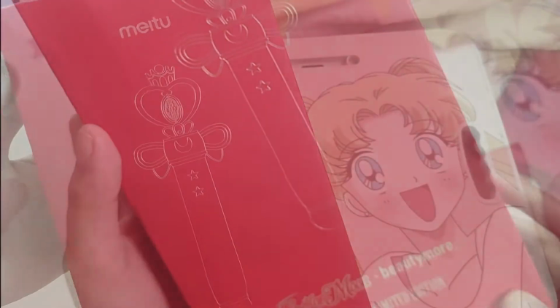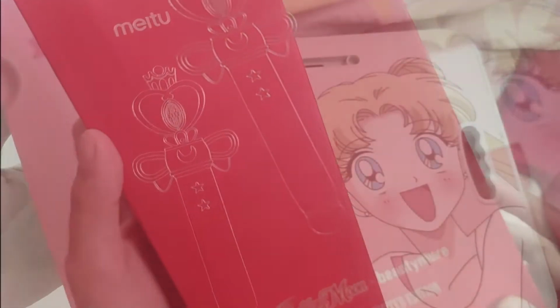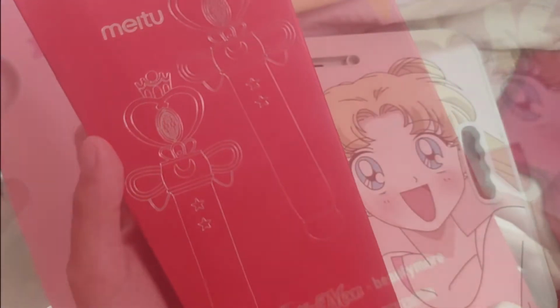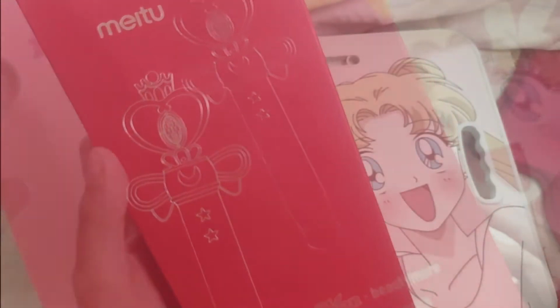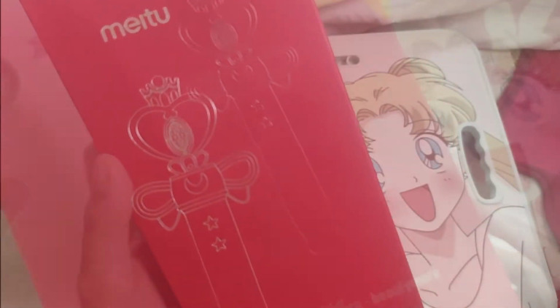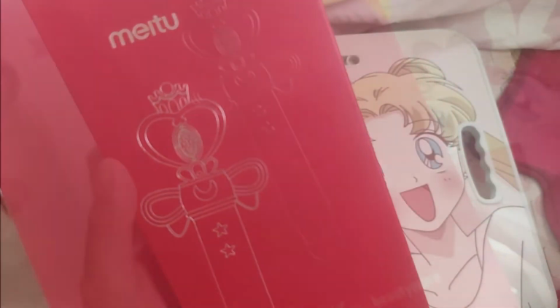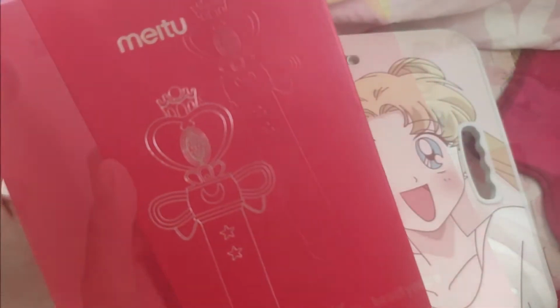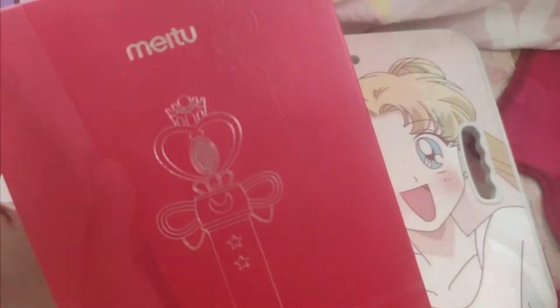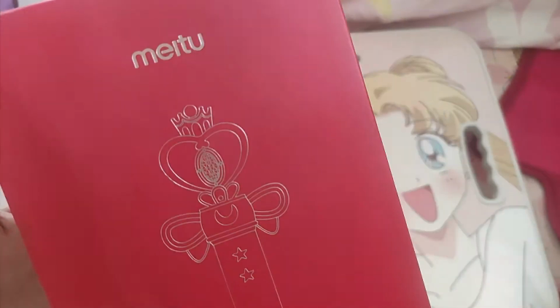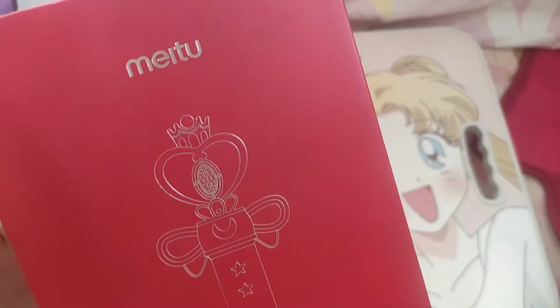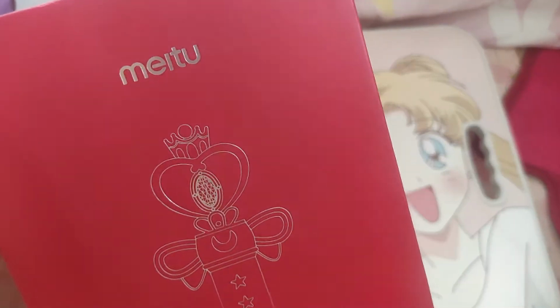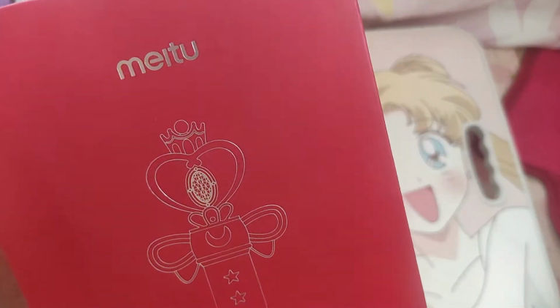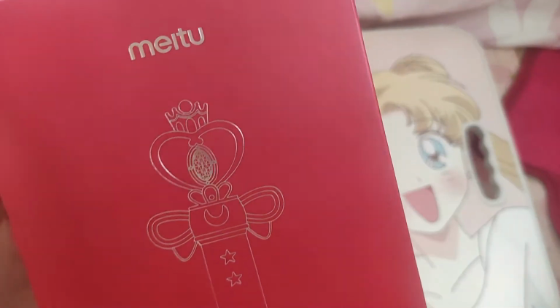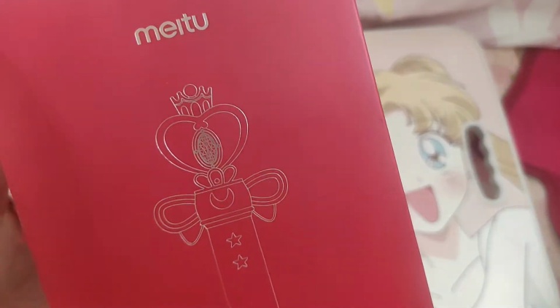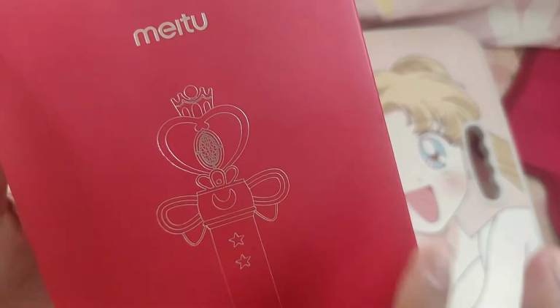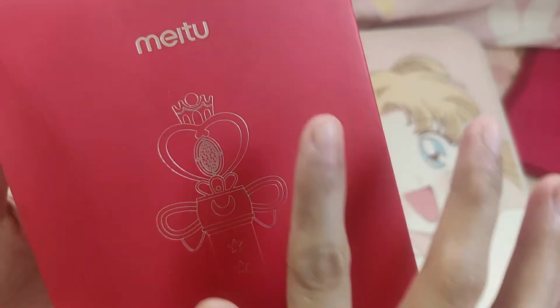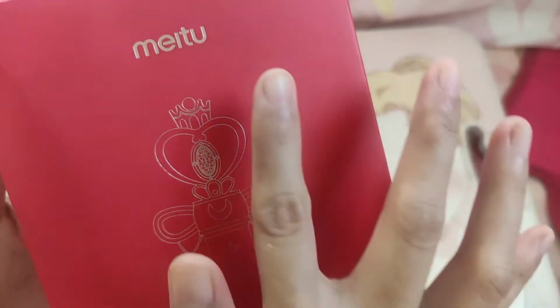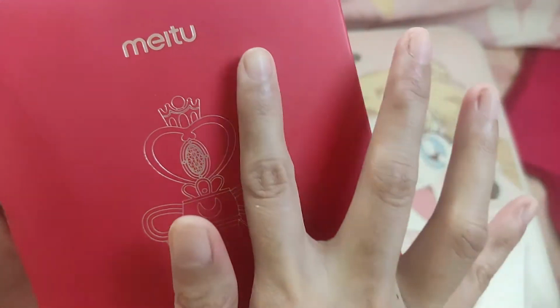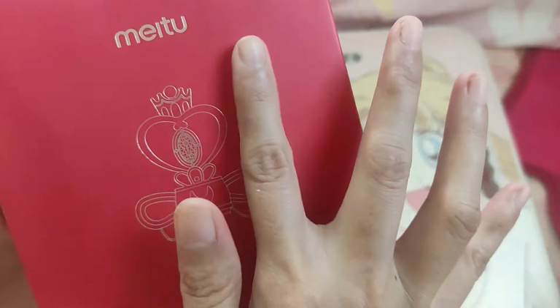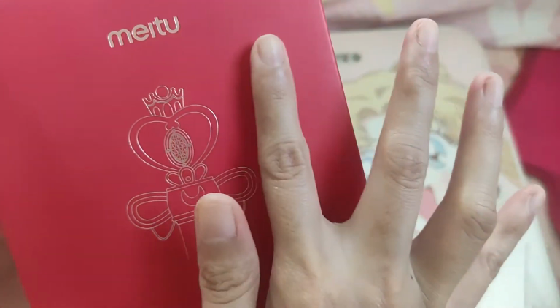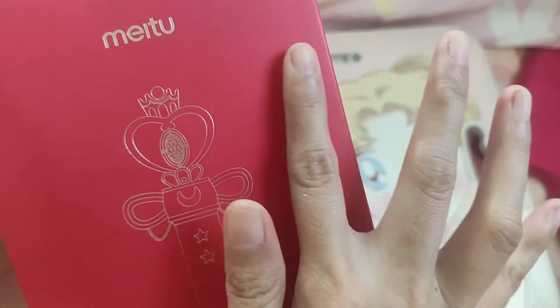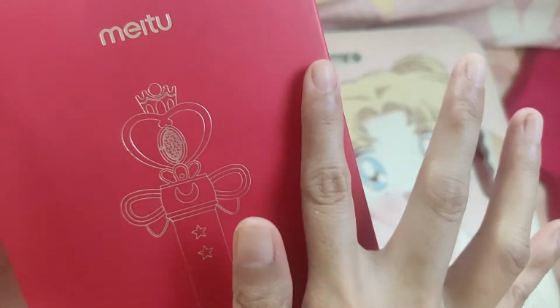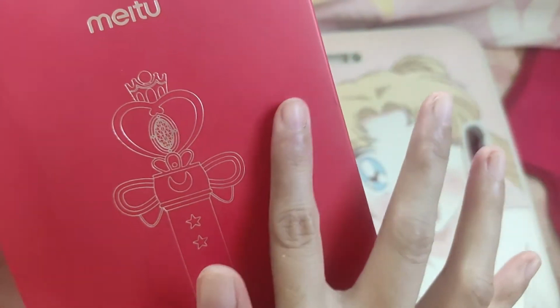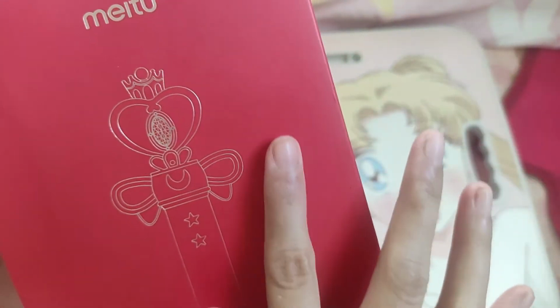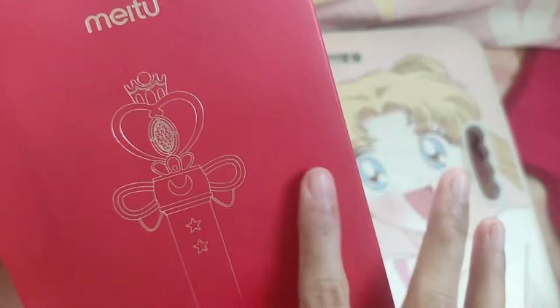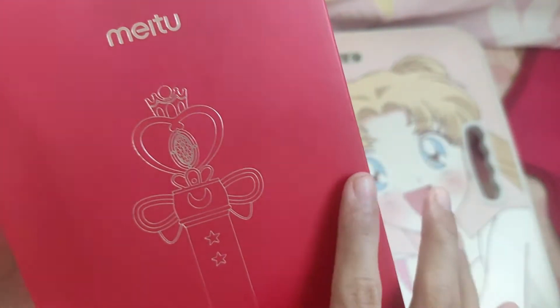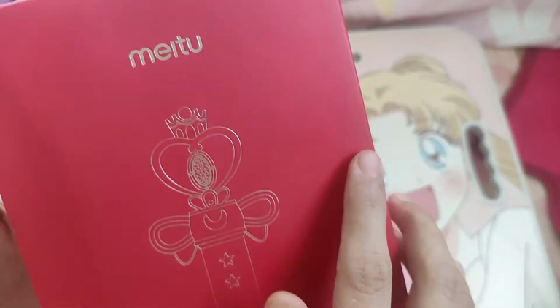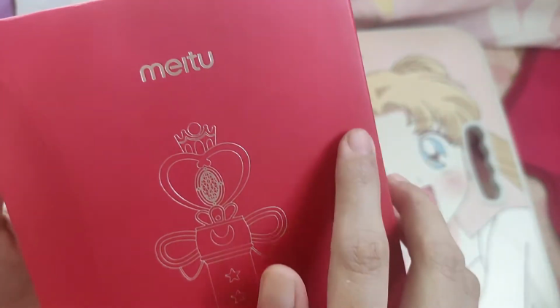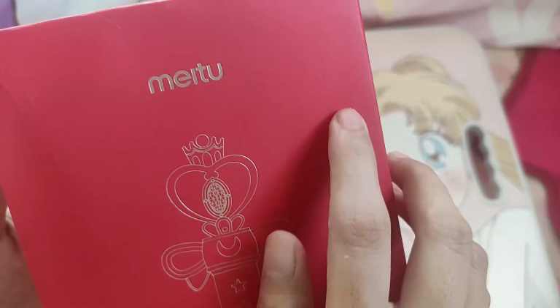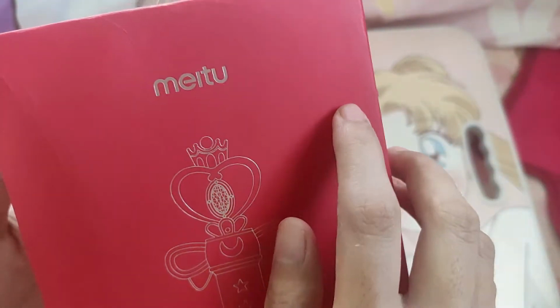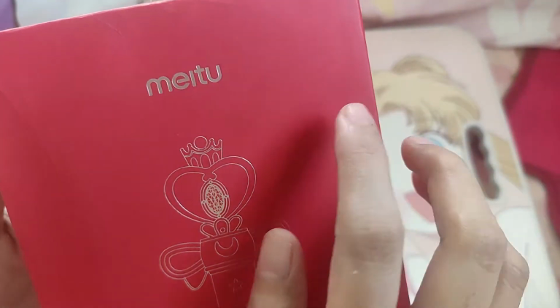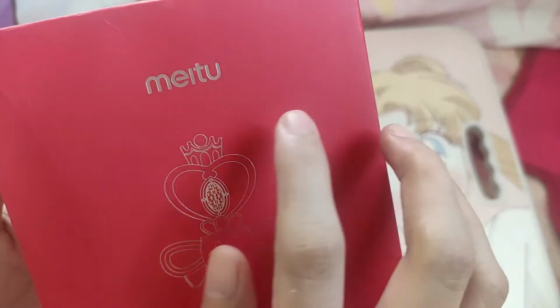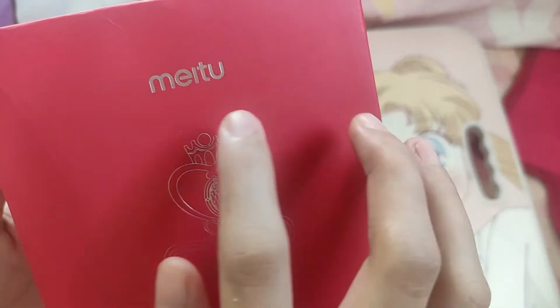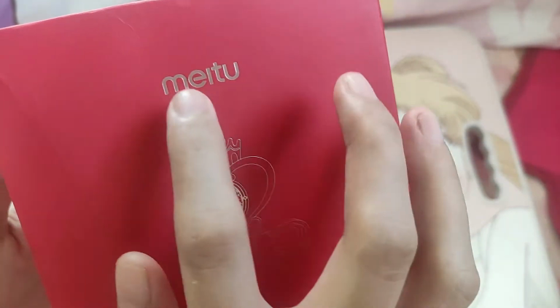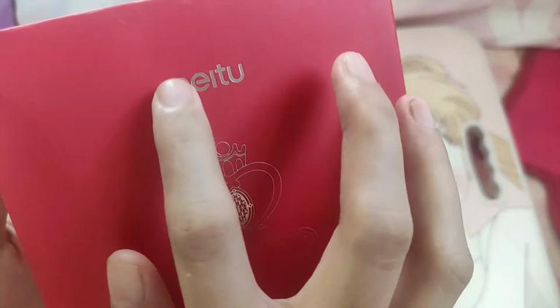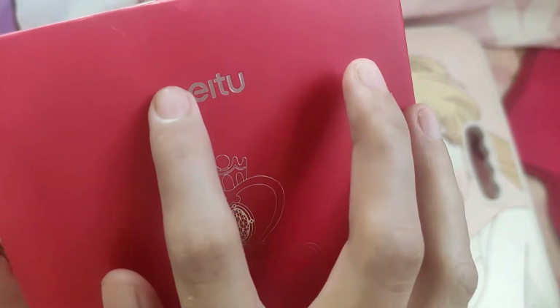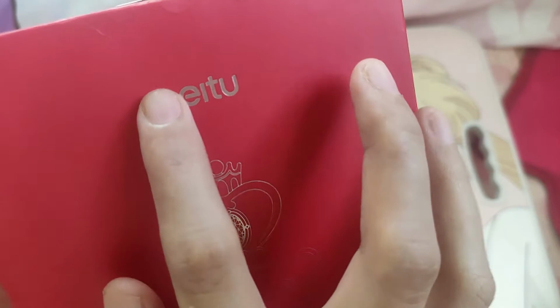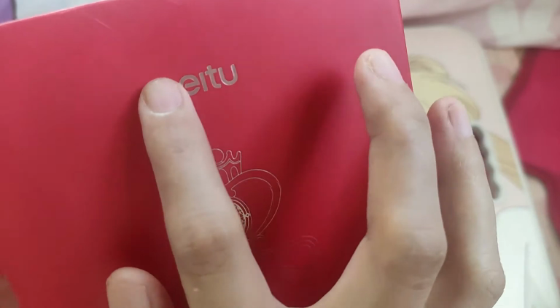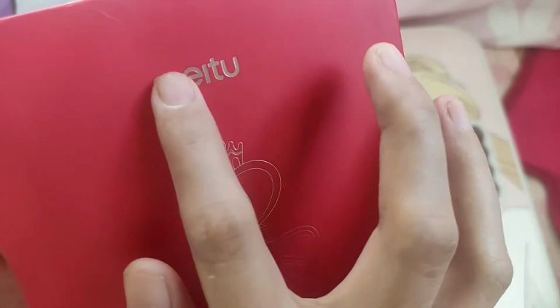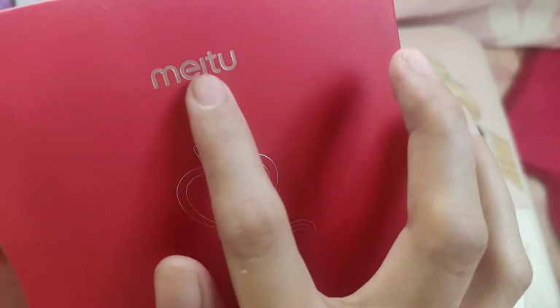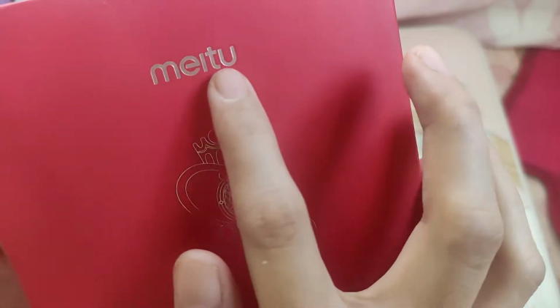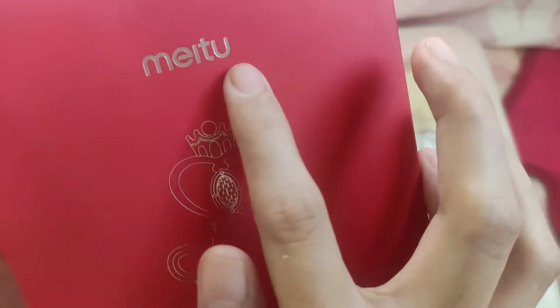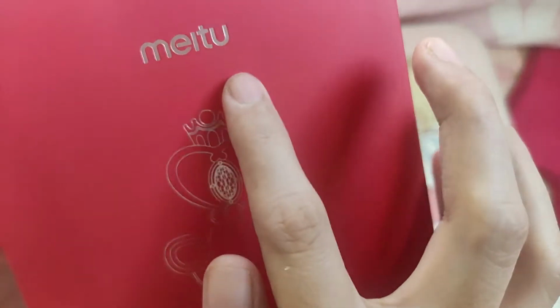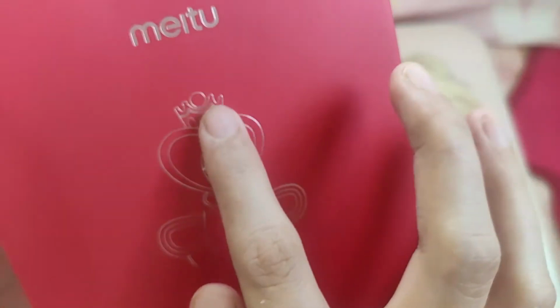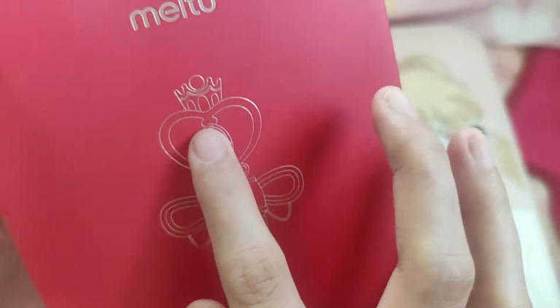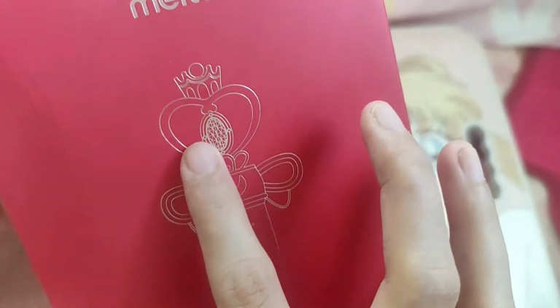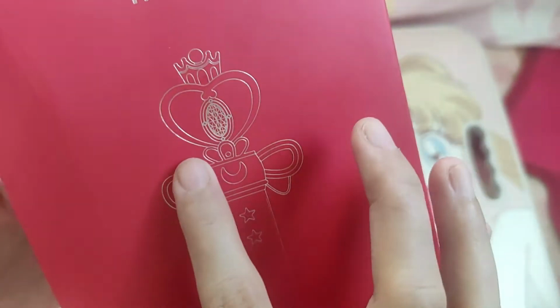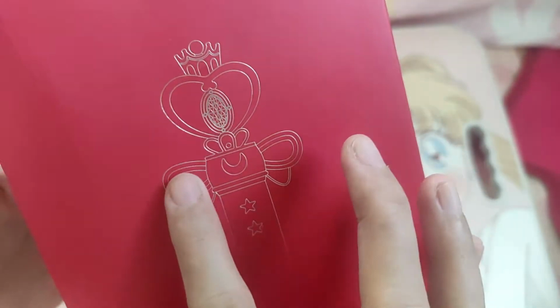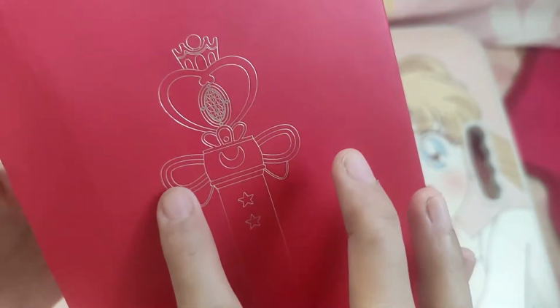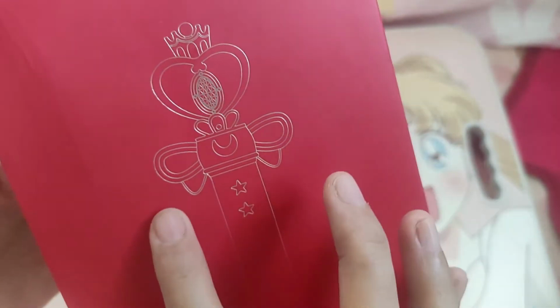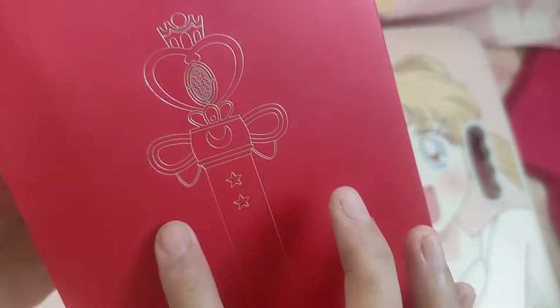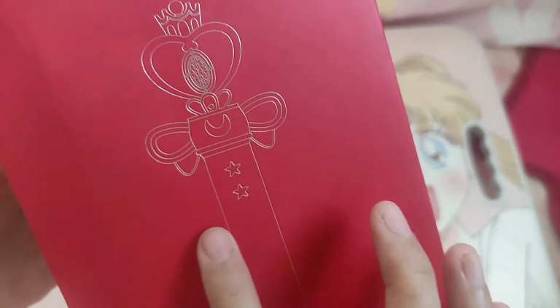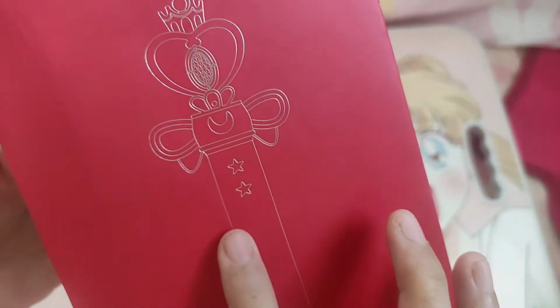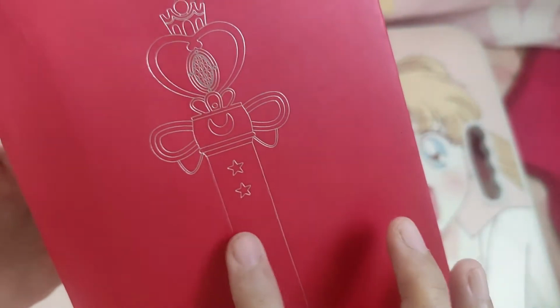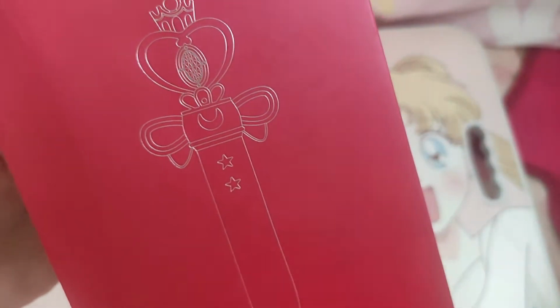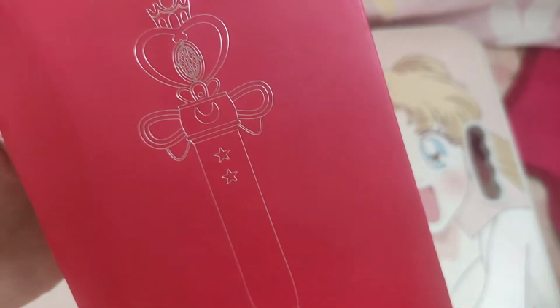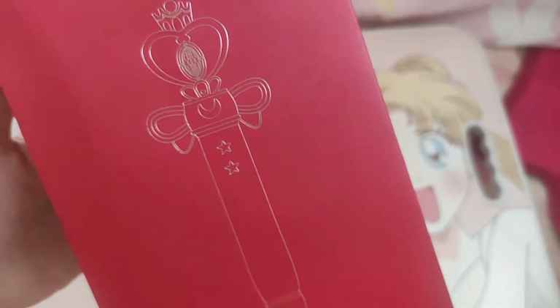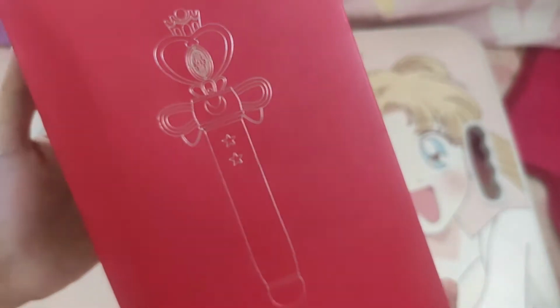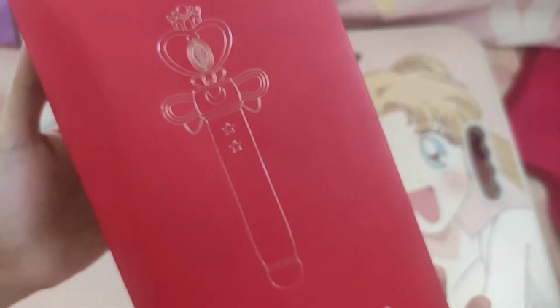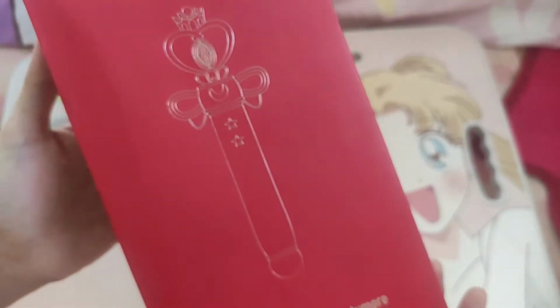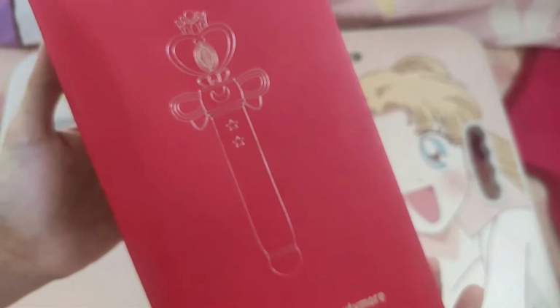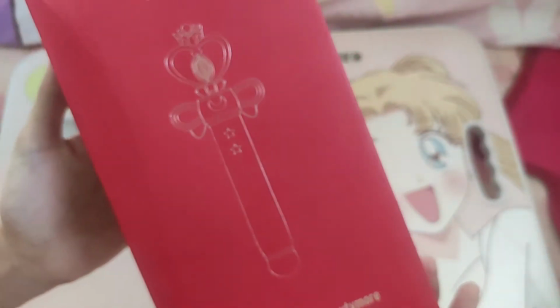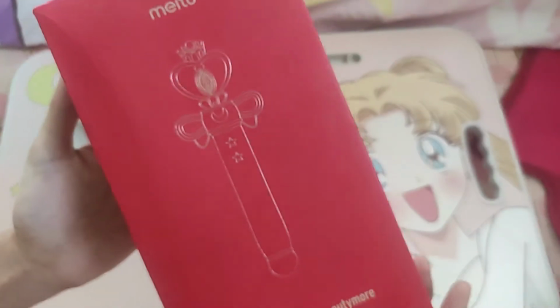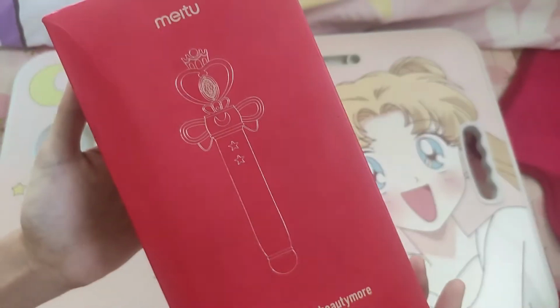So in the box, it is a bright red color with rose gold print on it that makes it so glamorous.